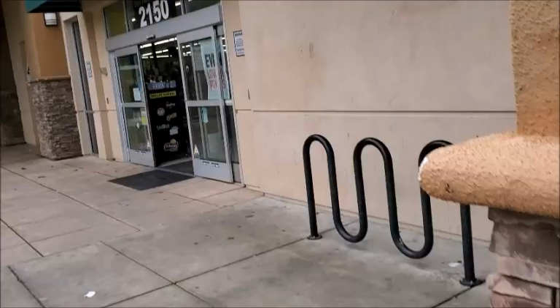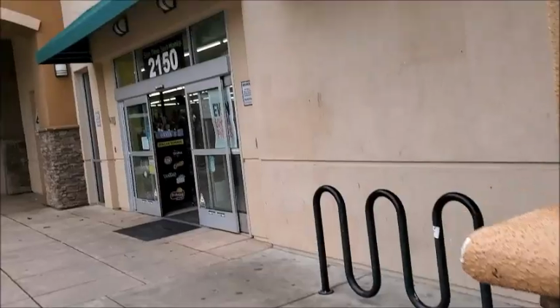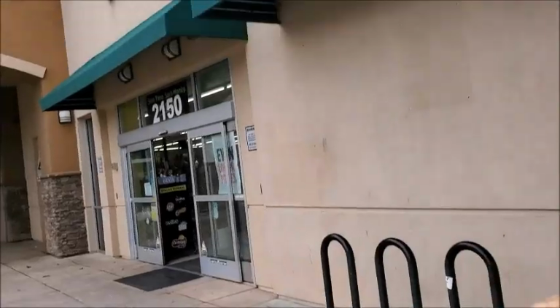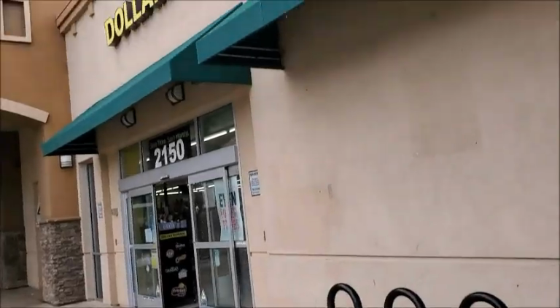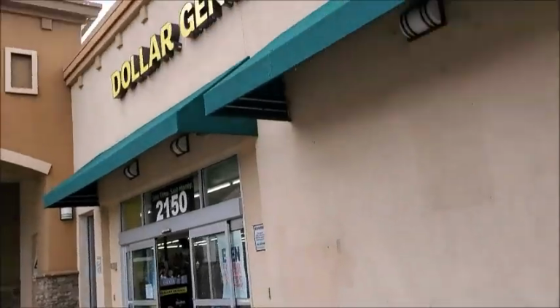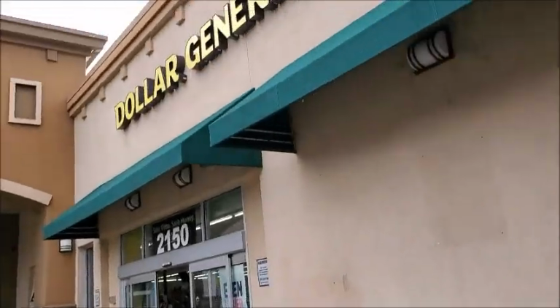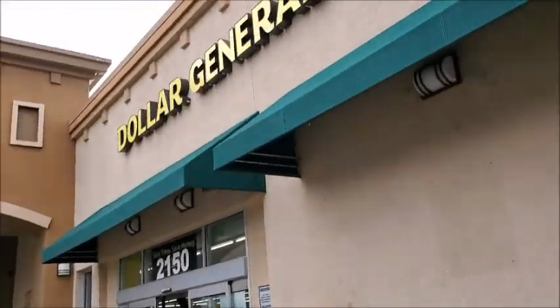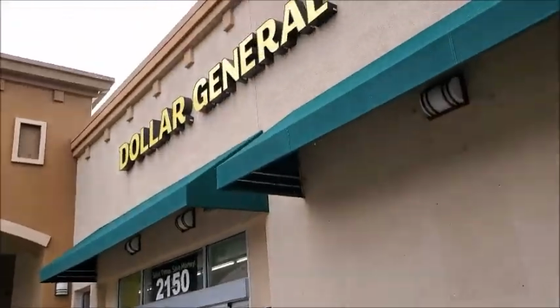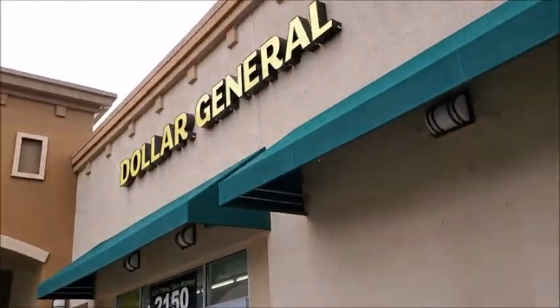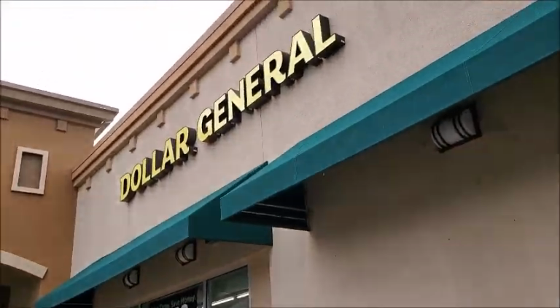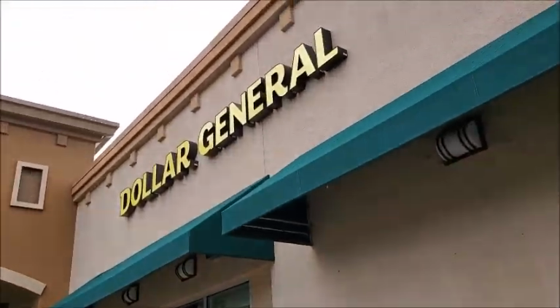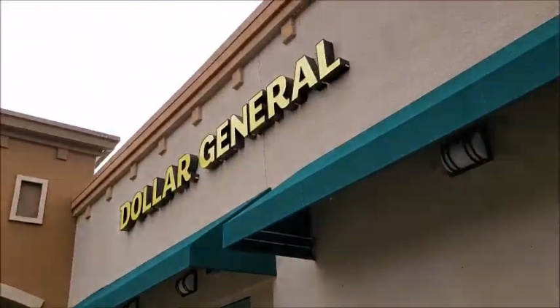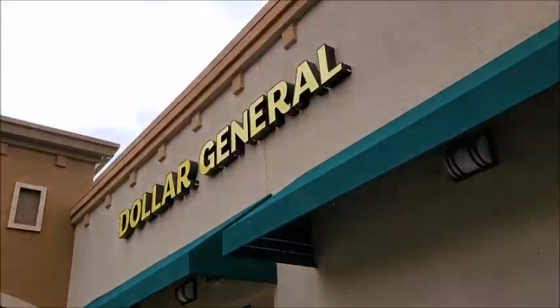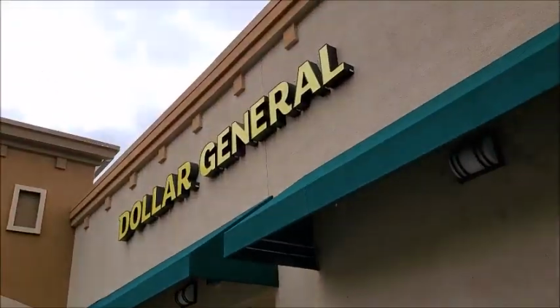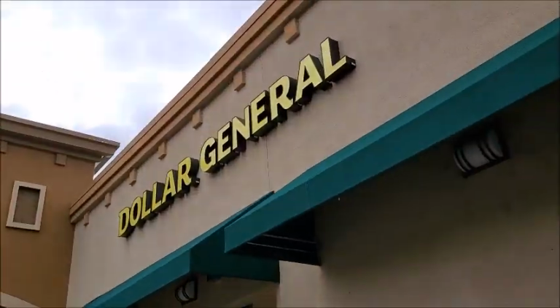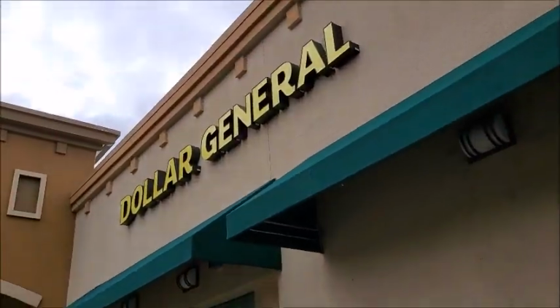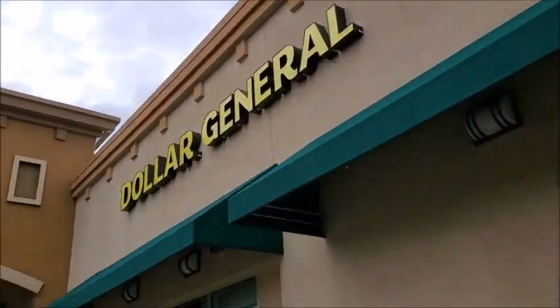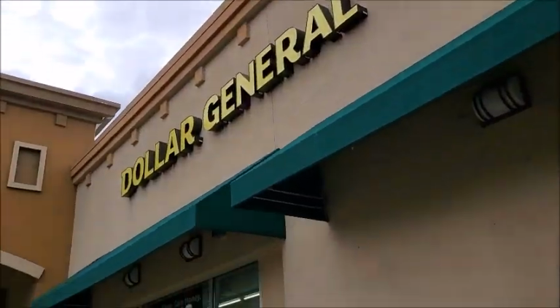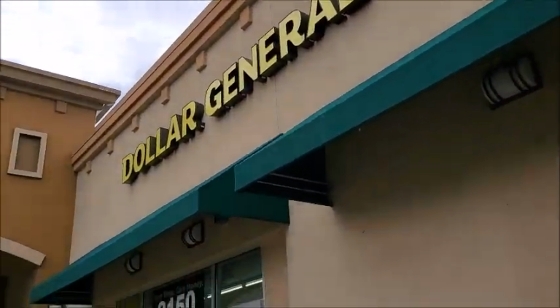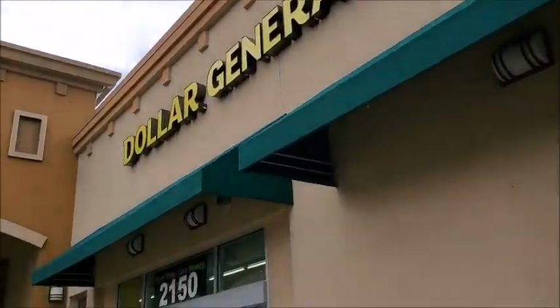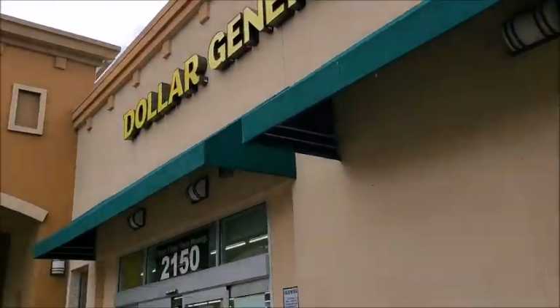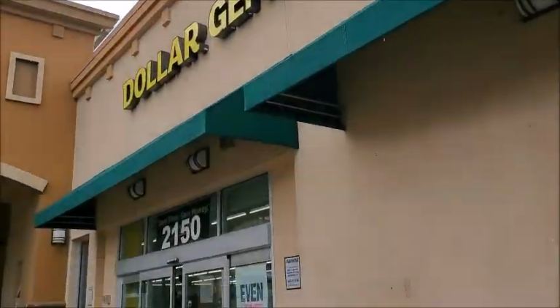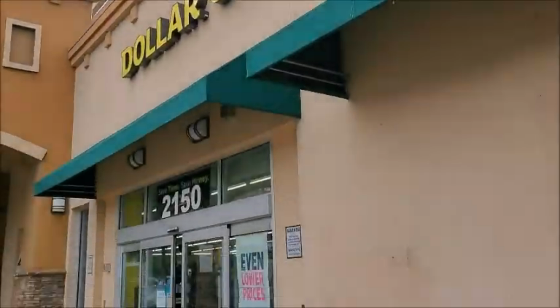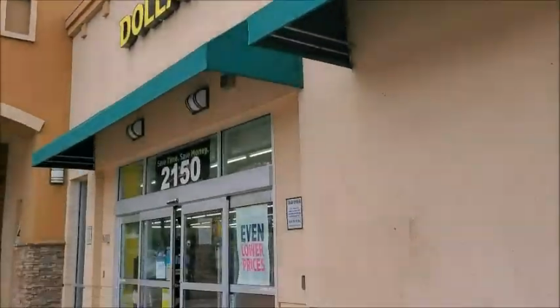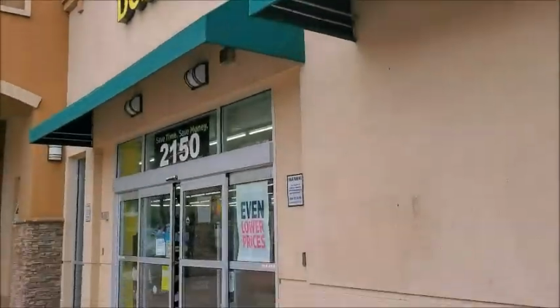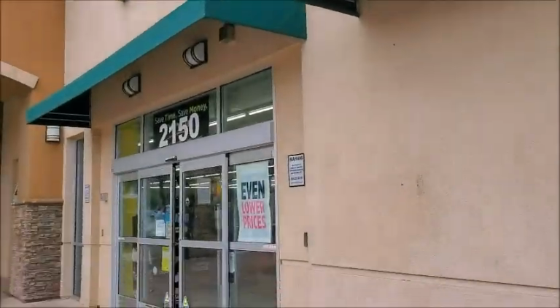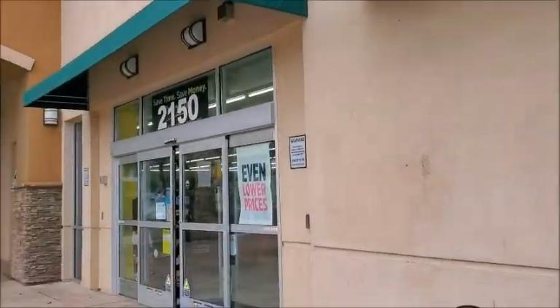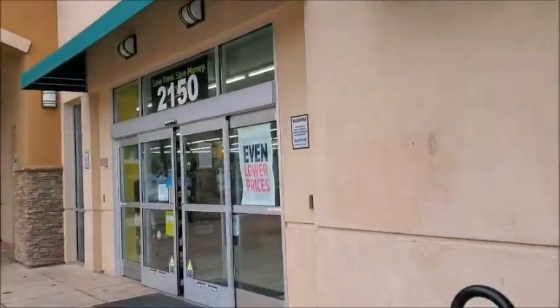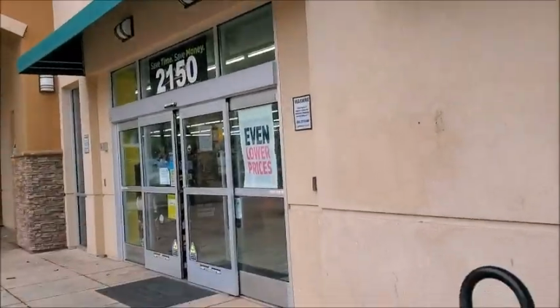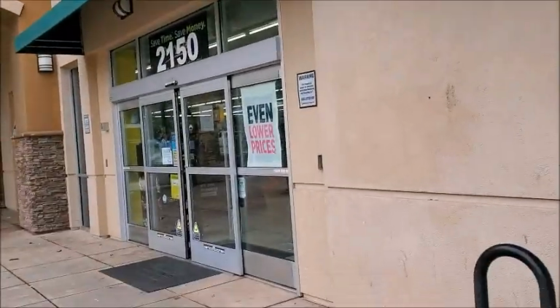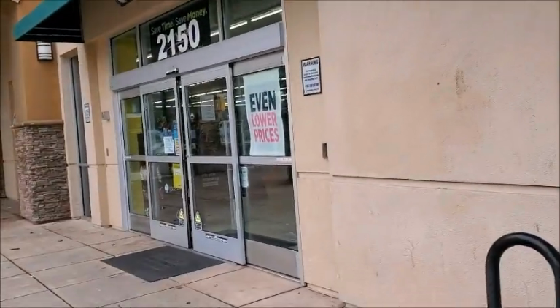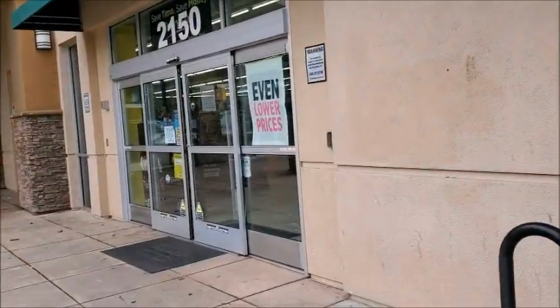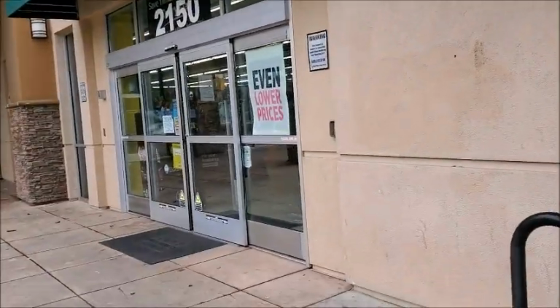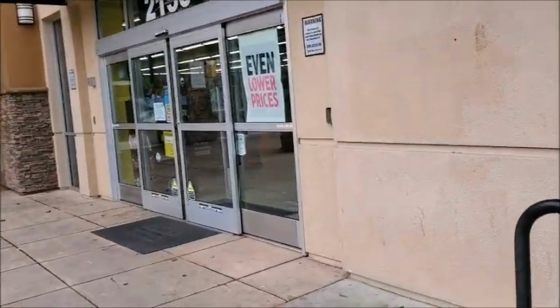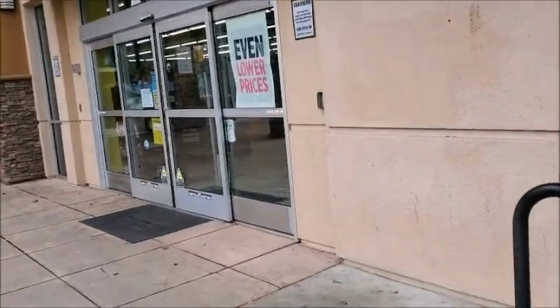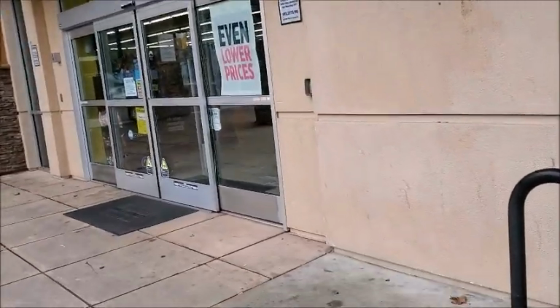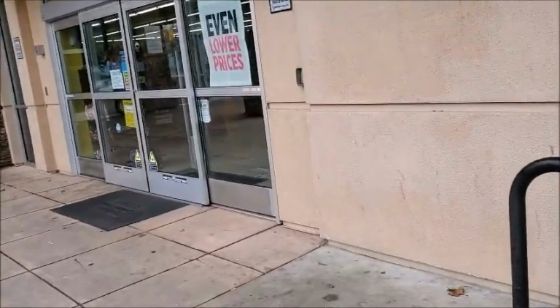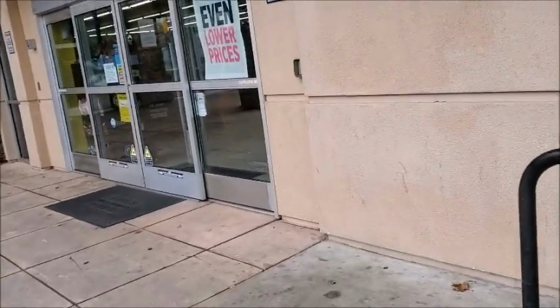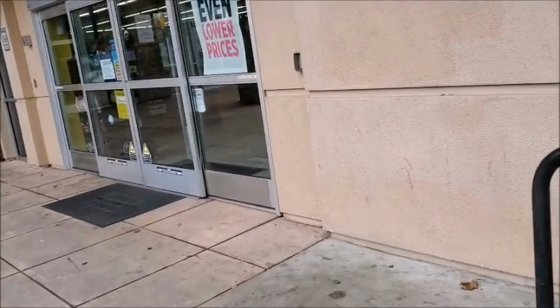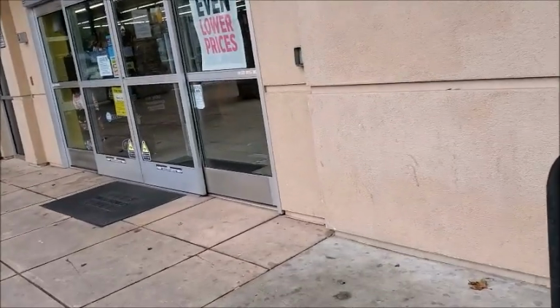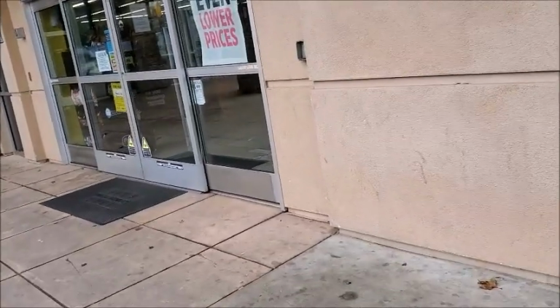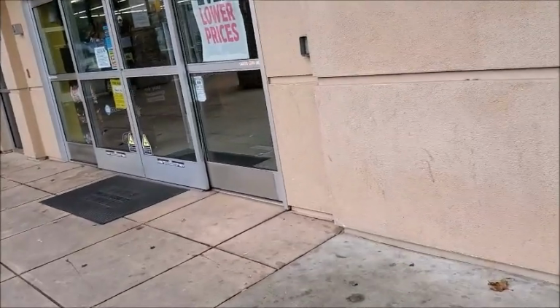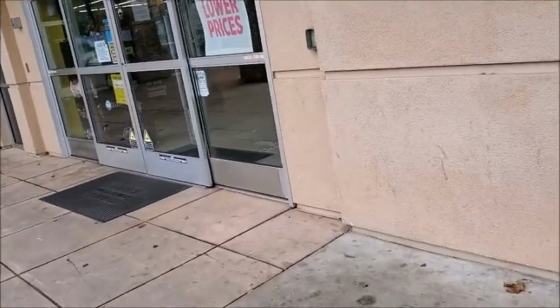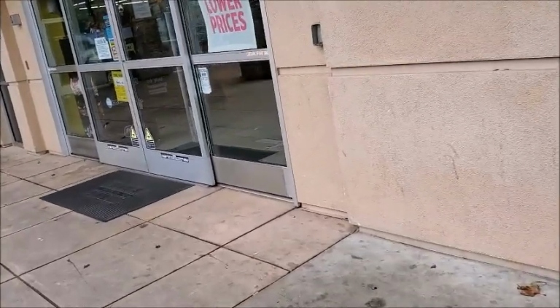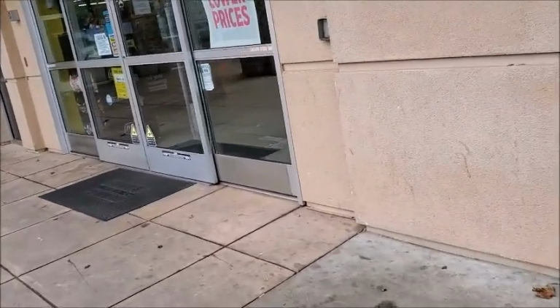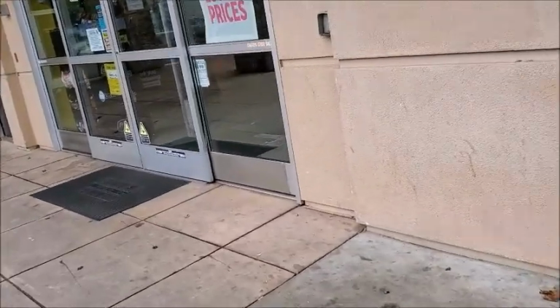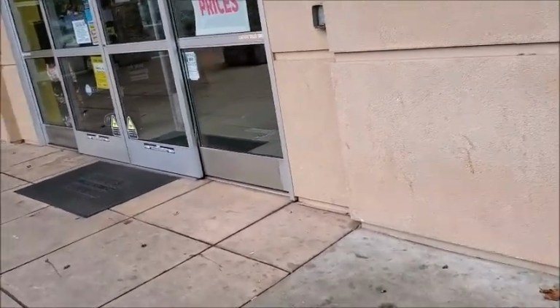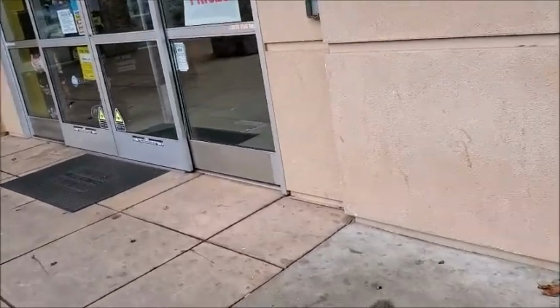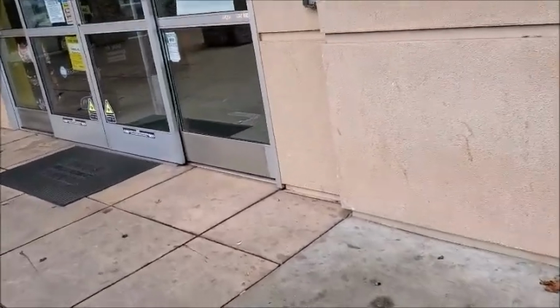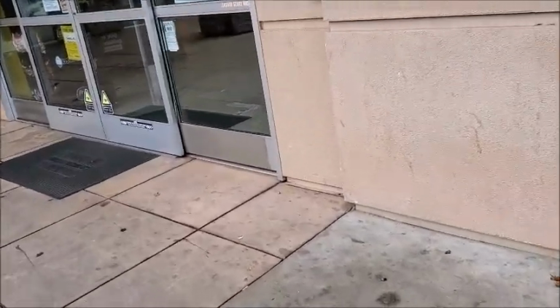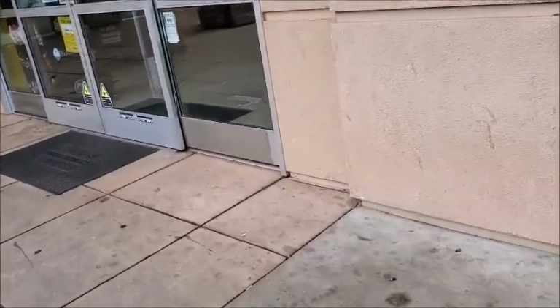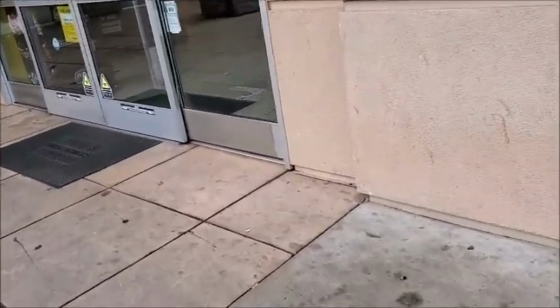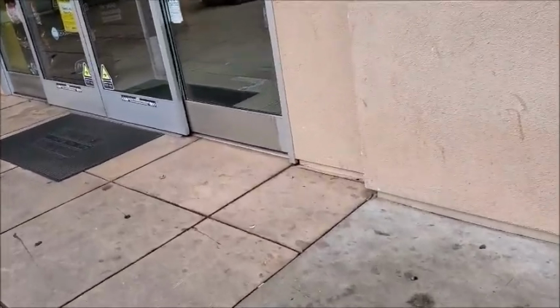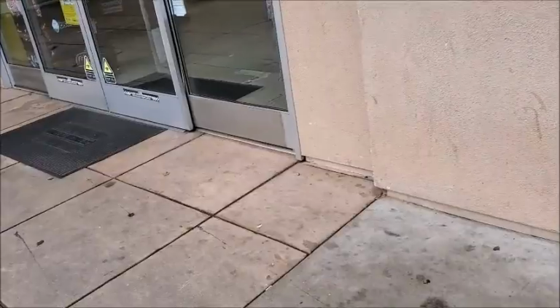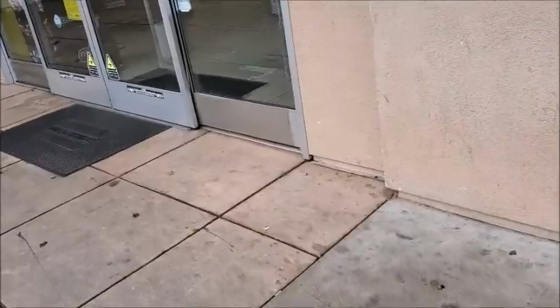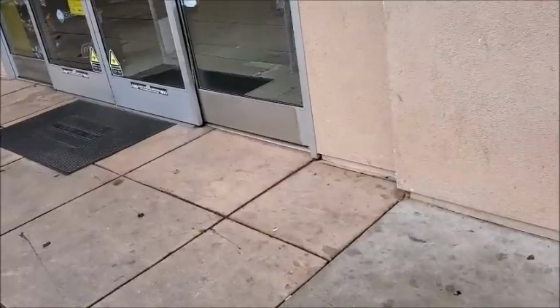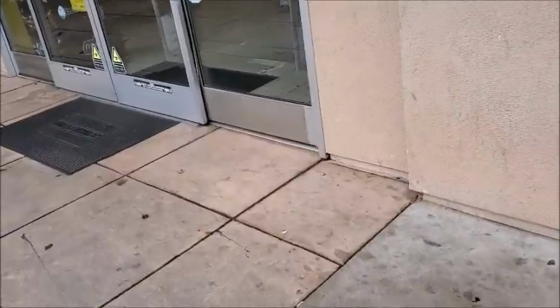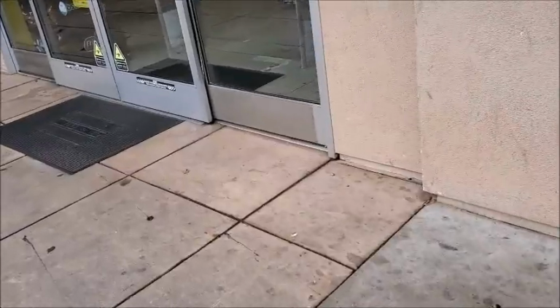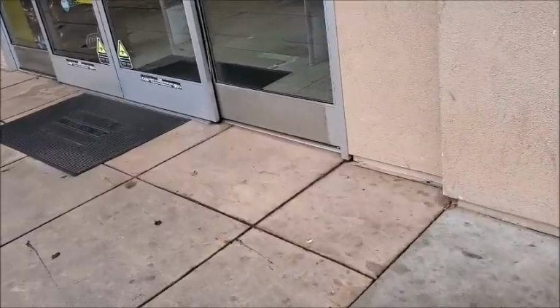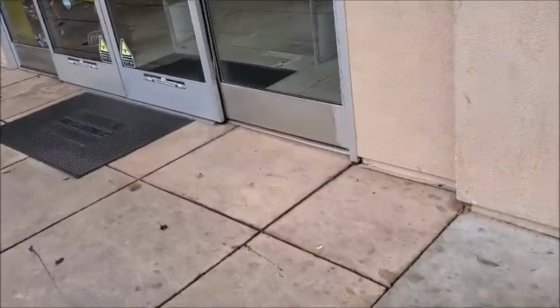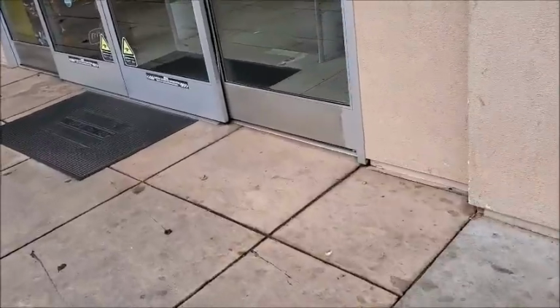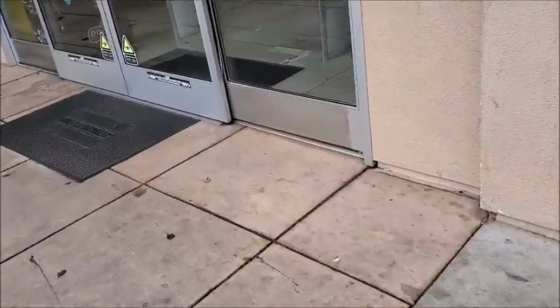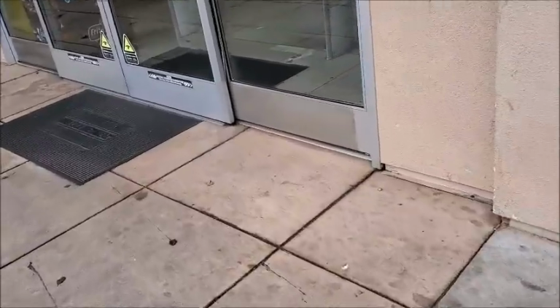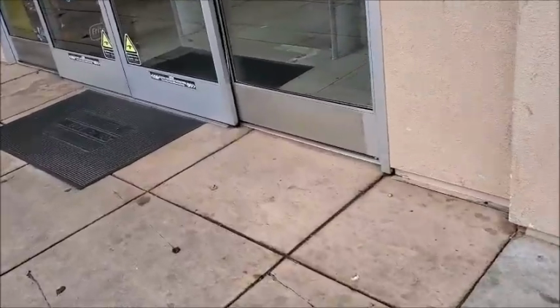I'm going to check out Dollar General, see if they have any discount Christmas items and Valentine's stuff.